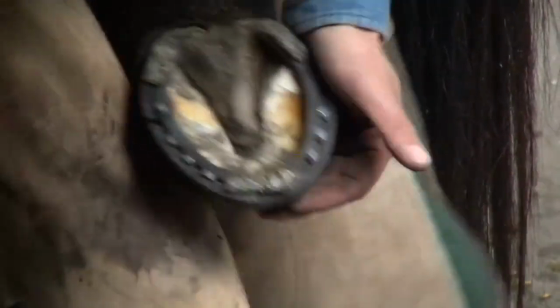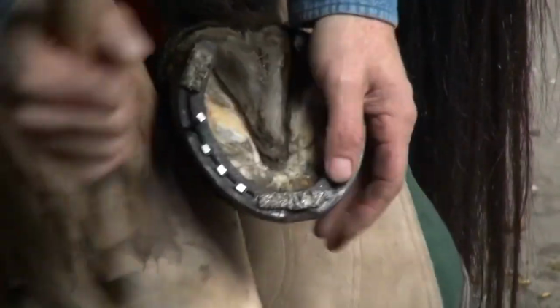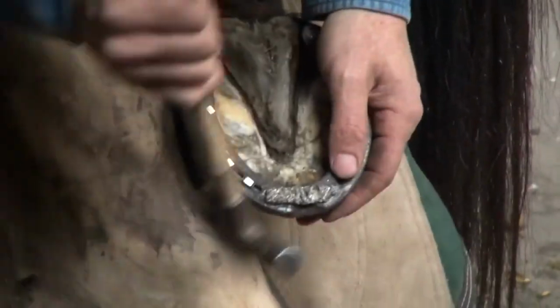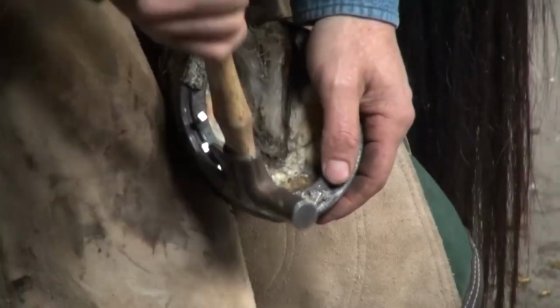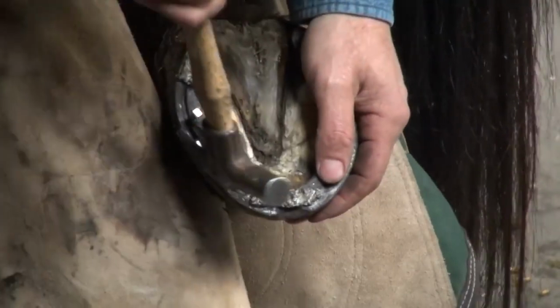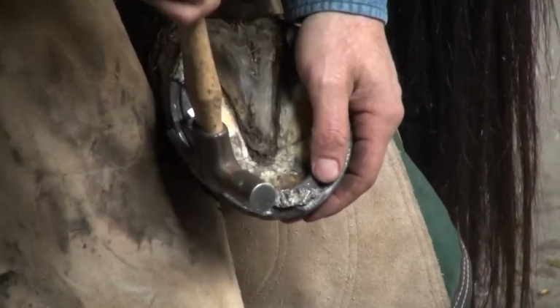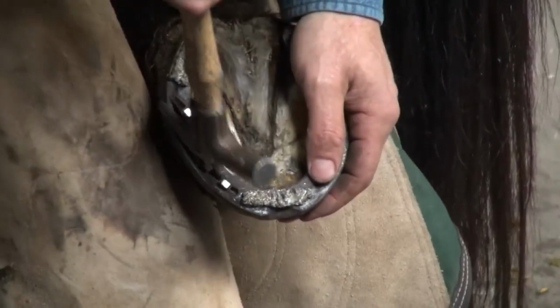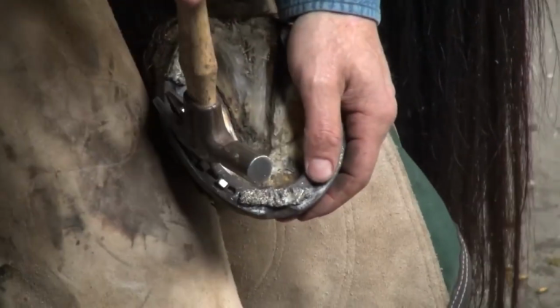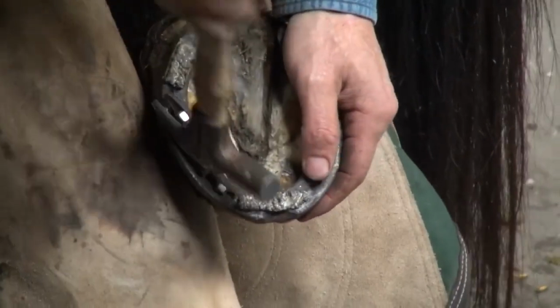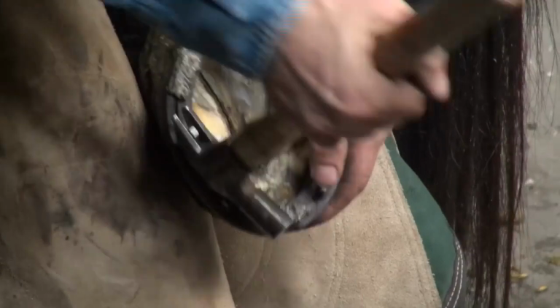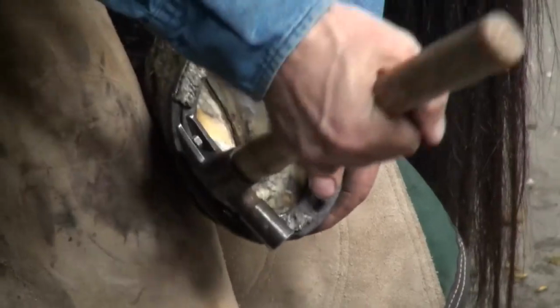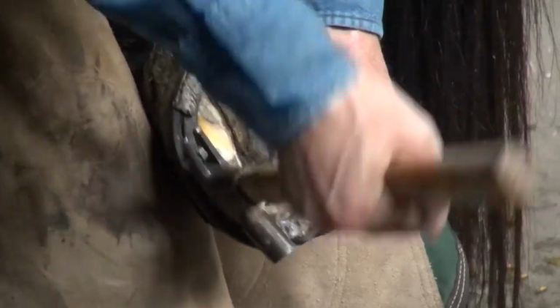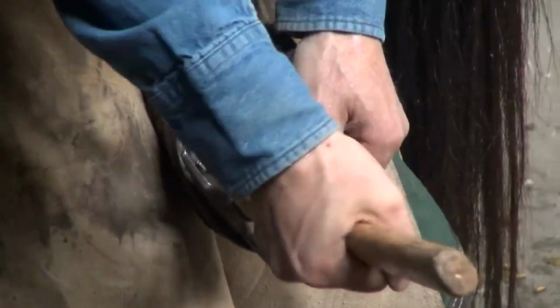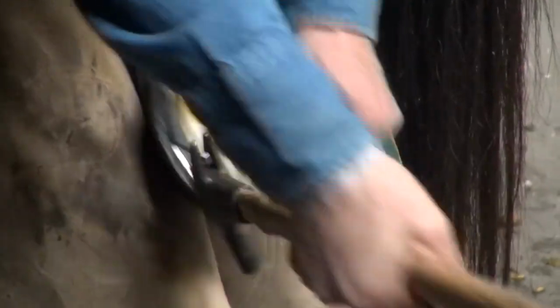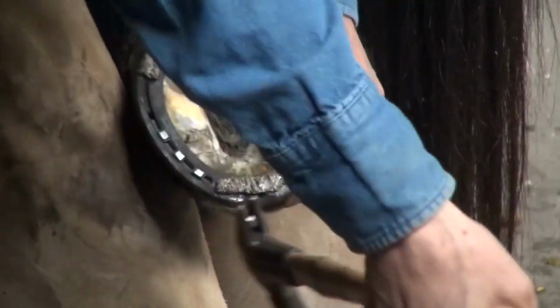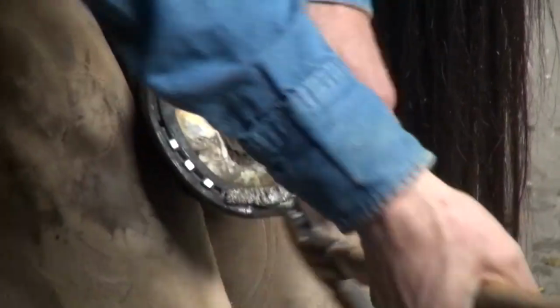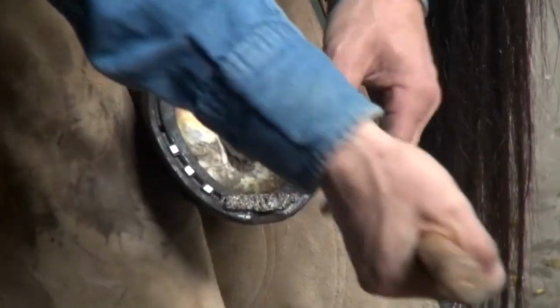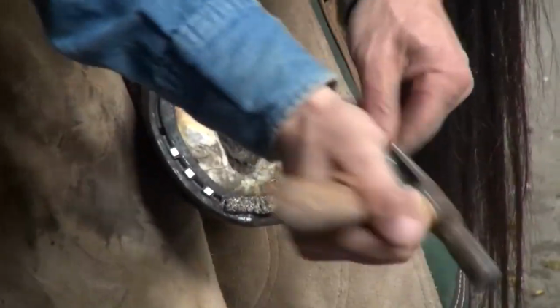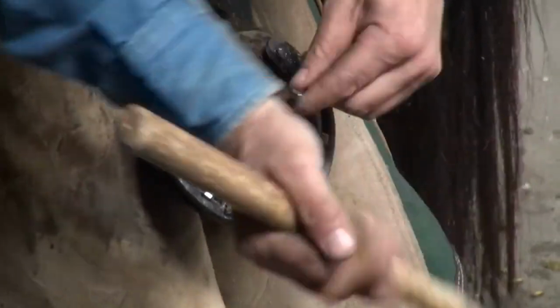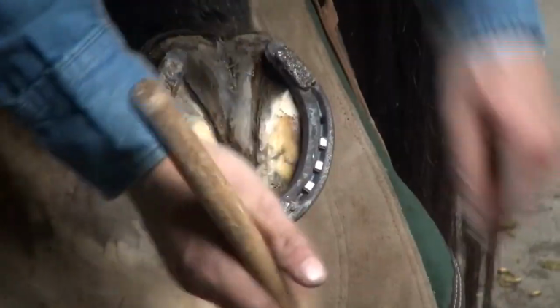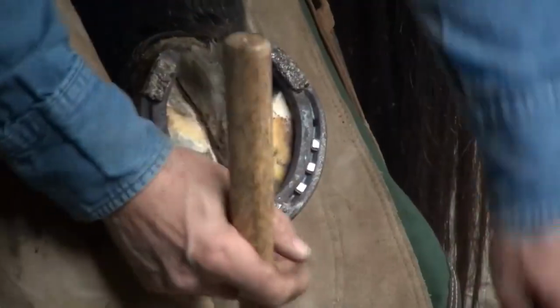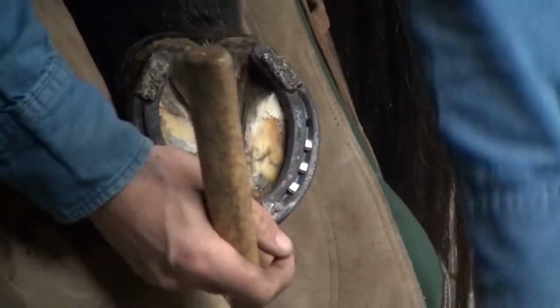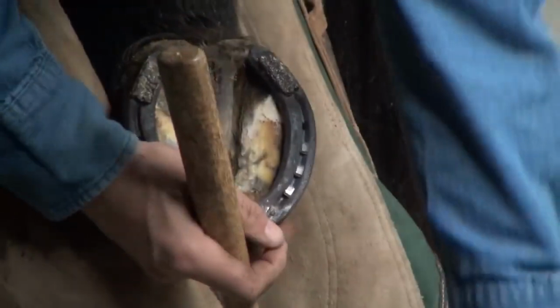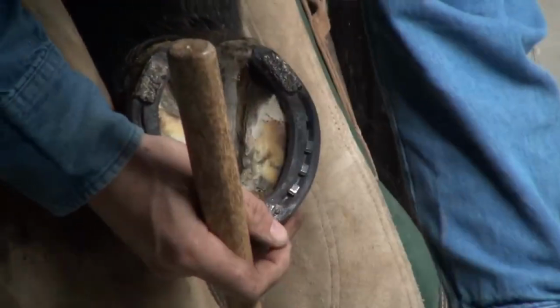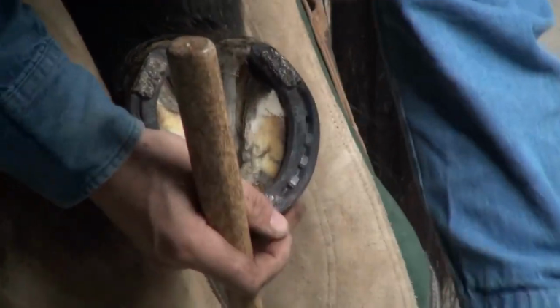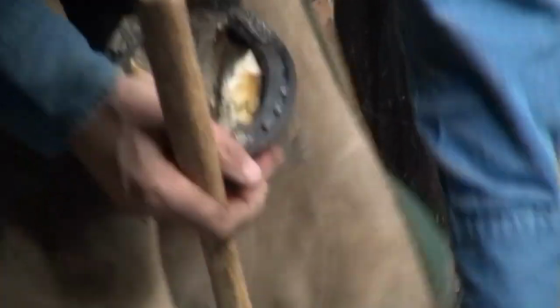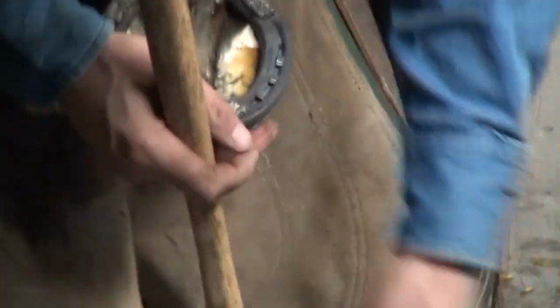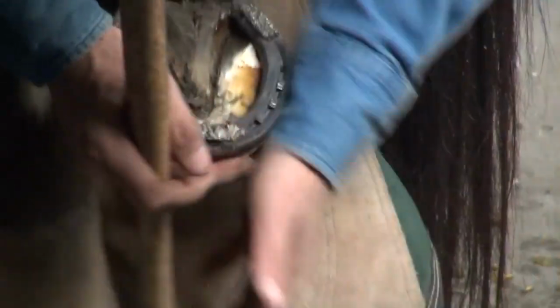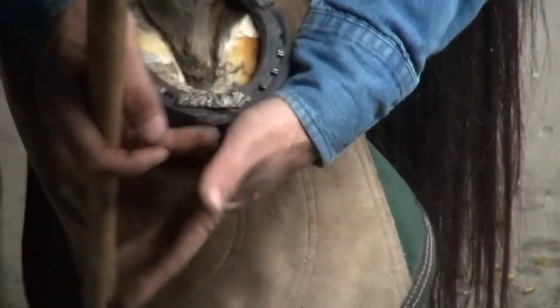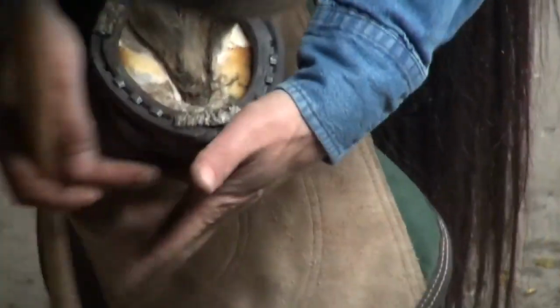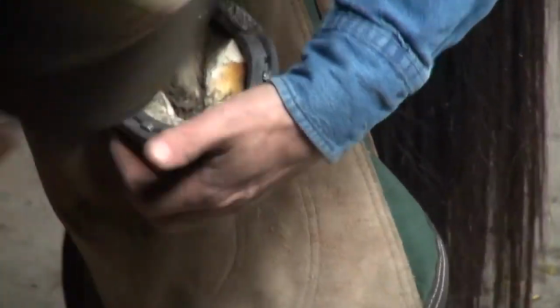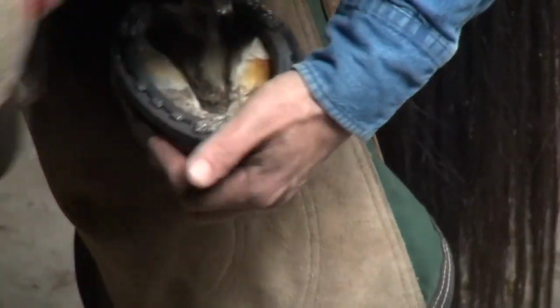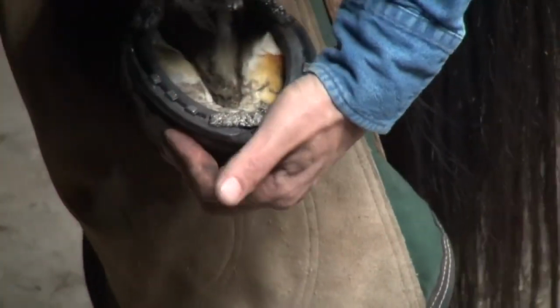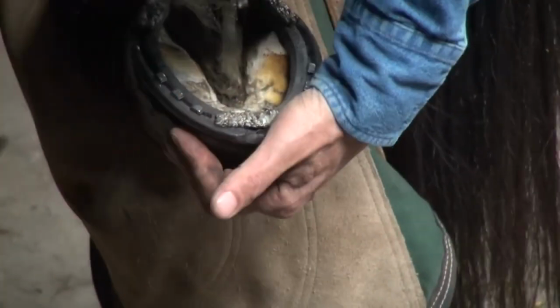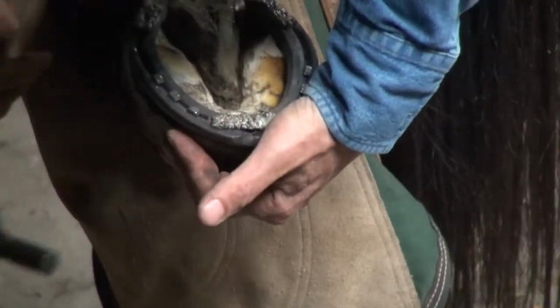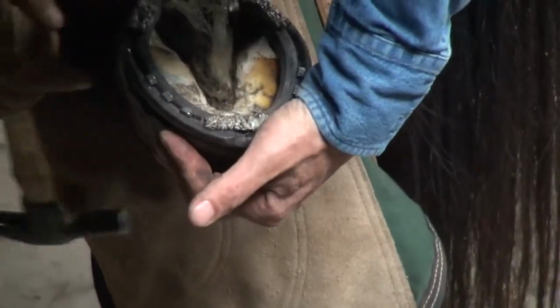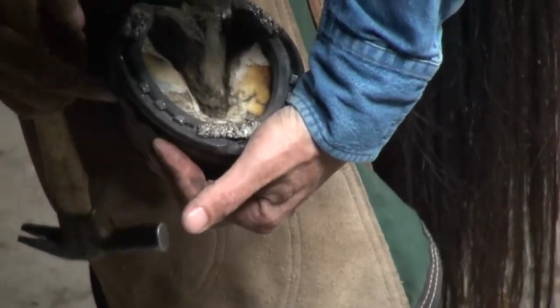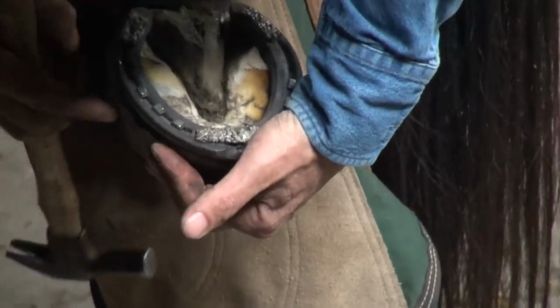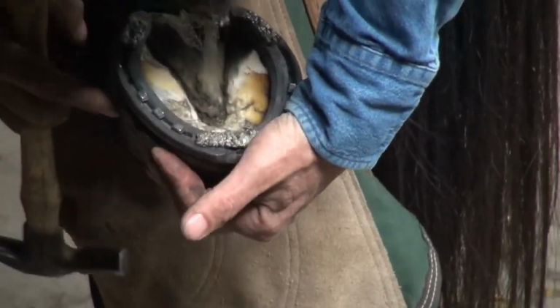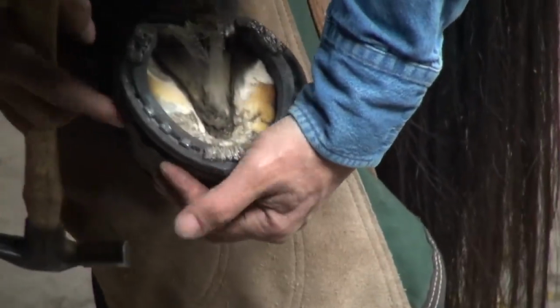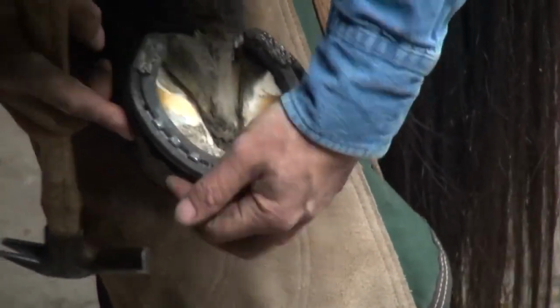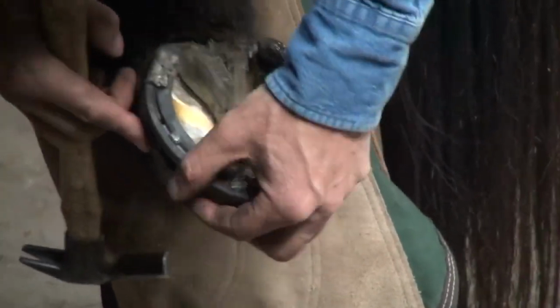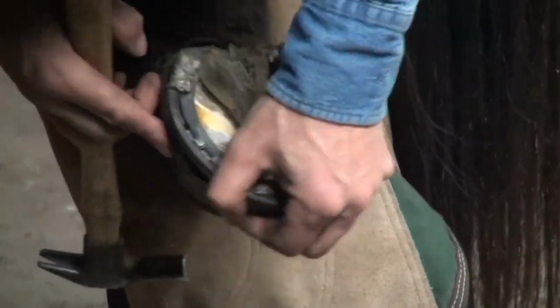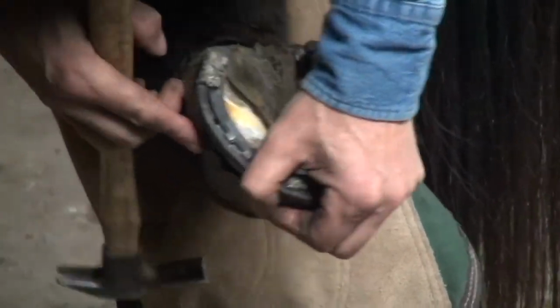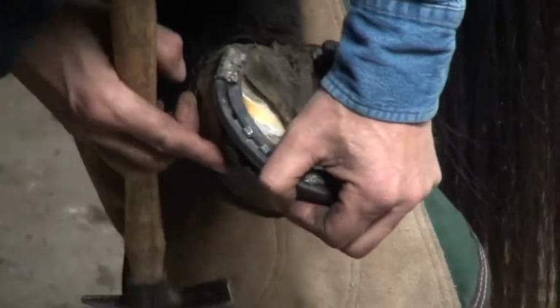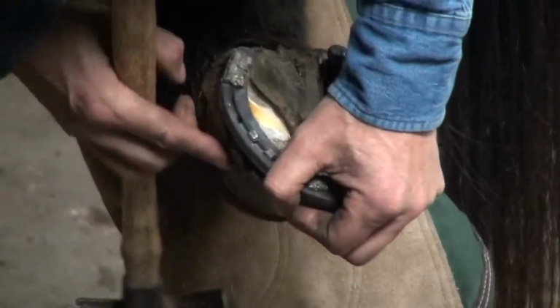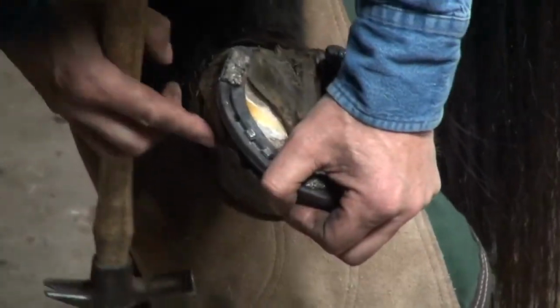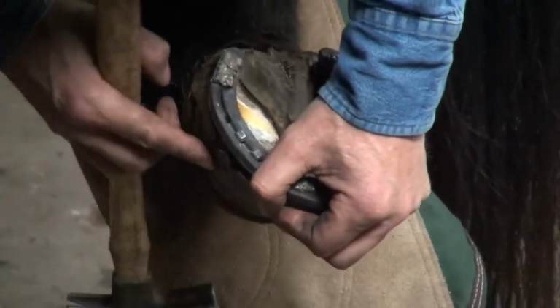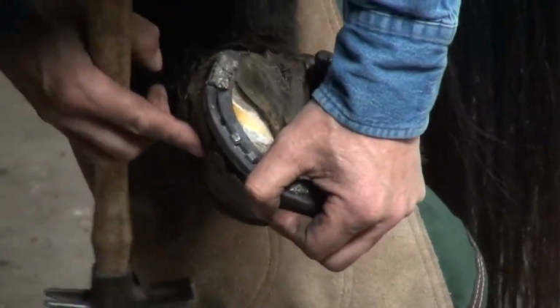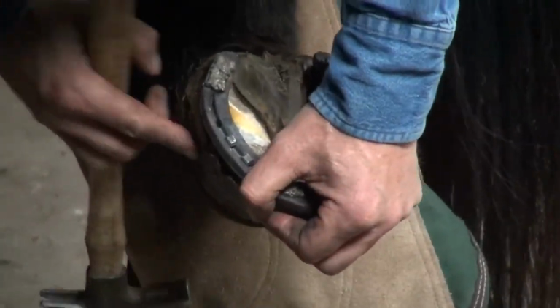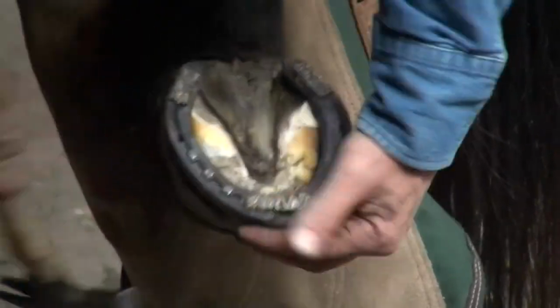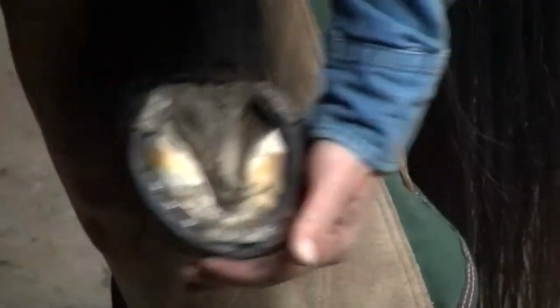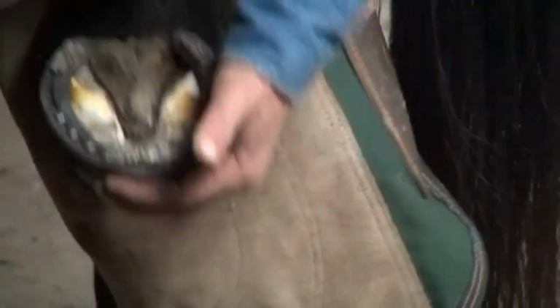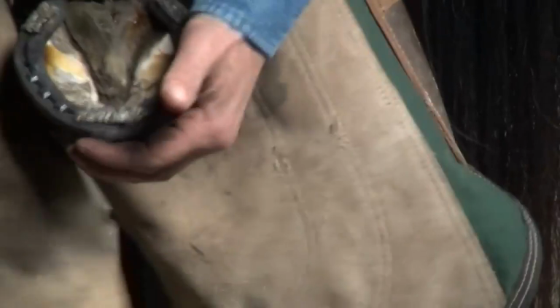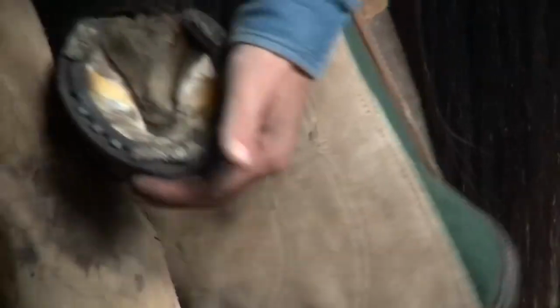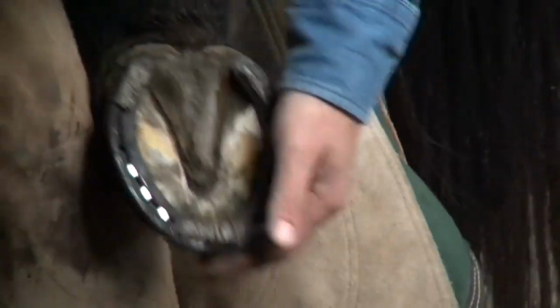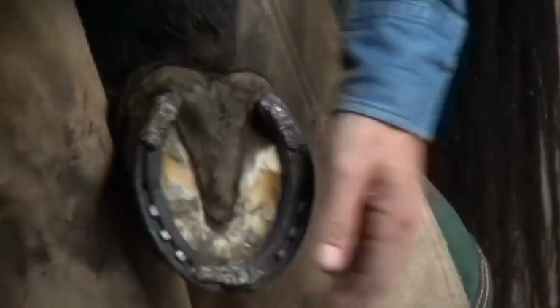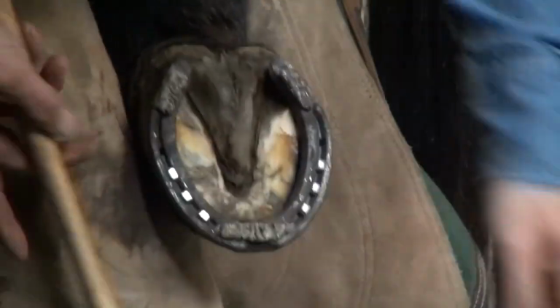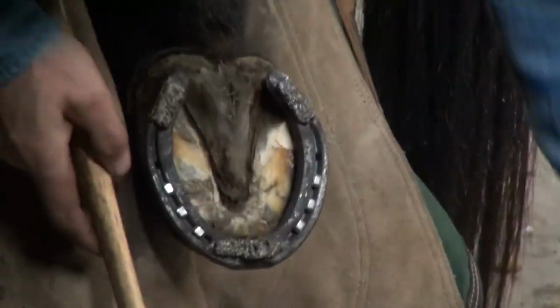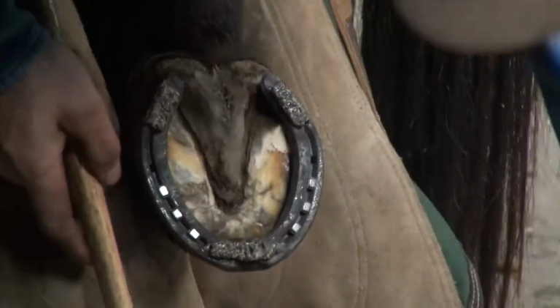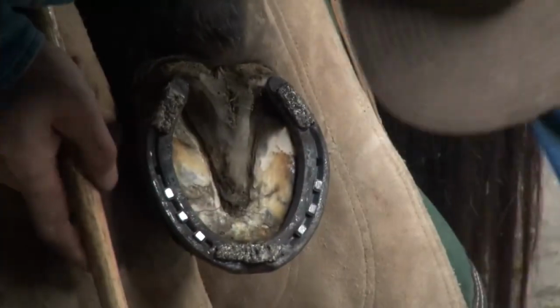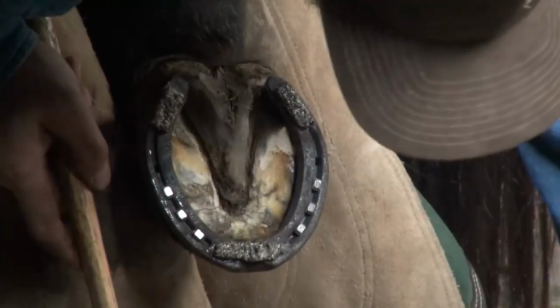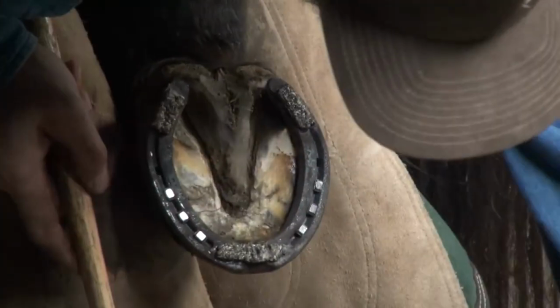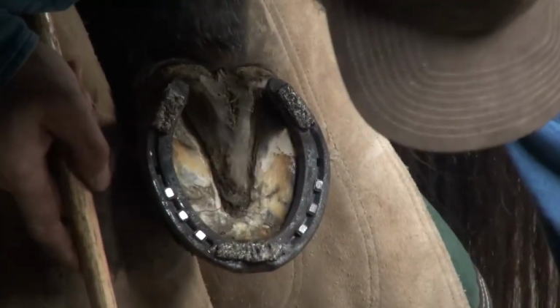That one might not like it — it's been a bad spot on the foot. That area there is just black, a little bit of necrotic tissue.